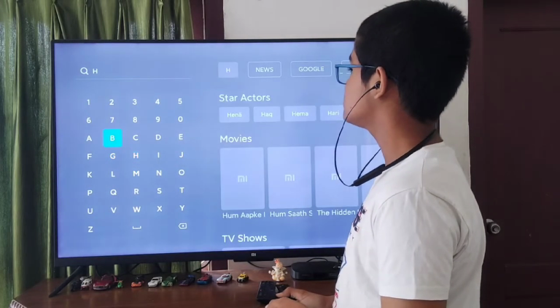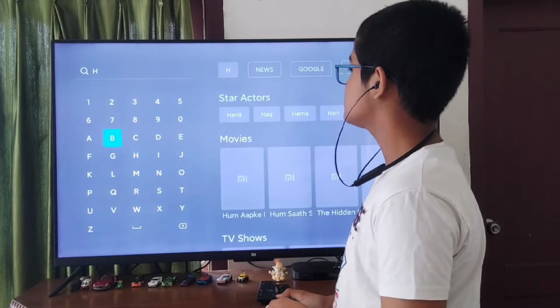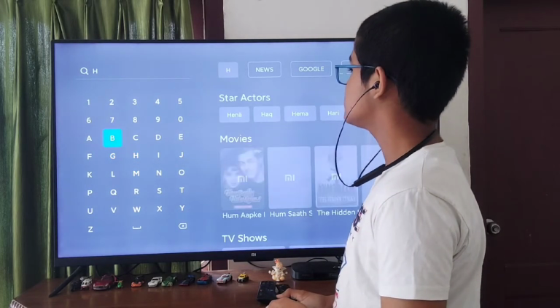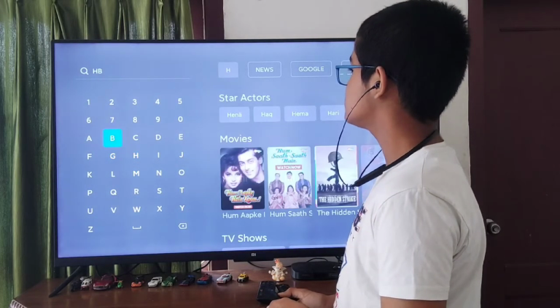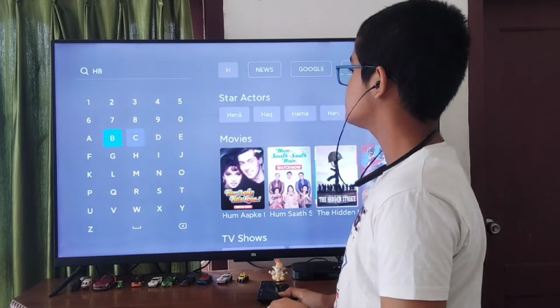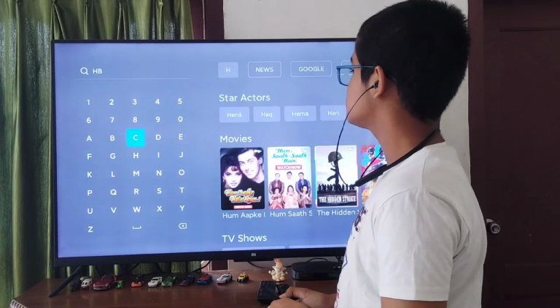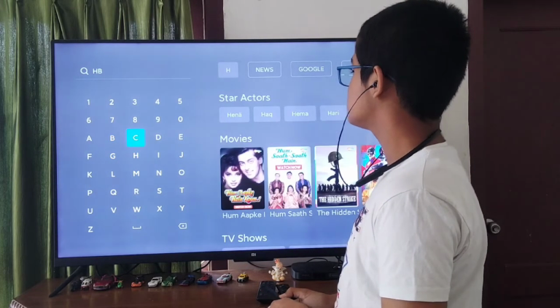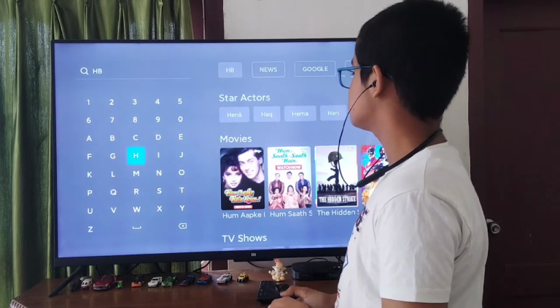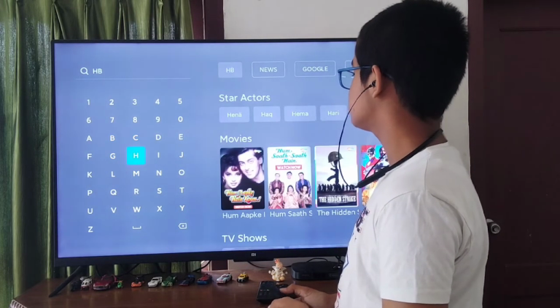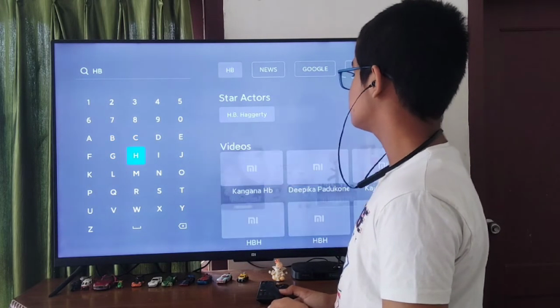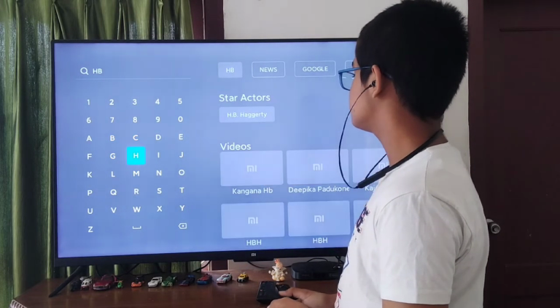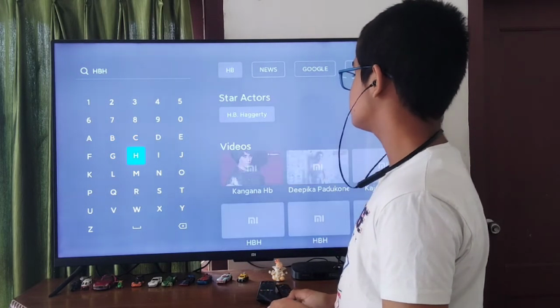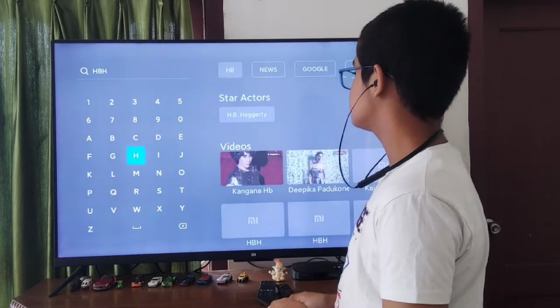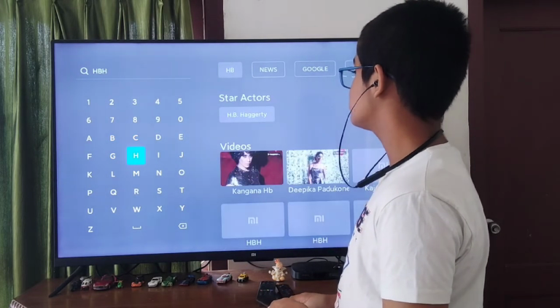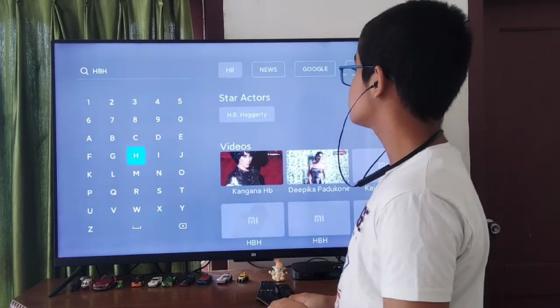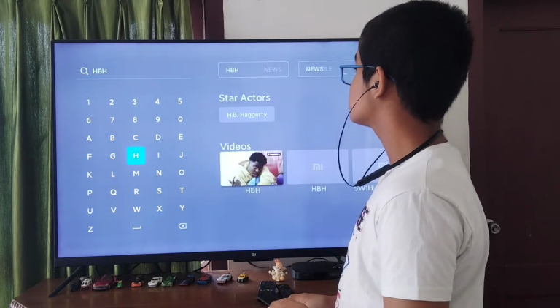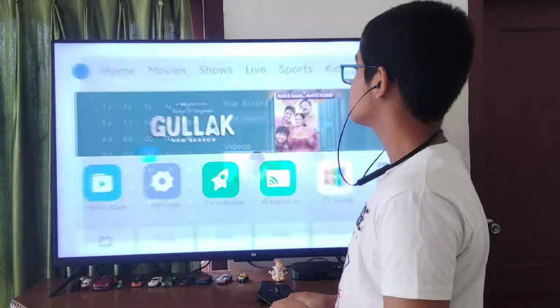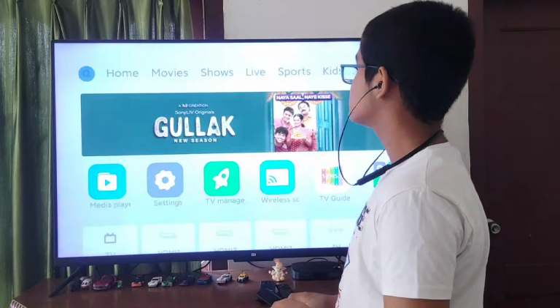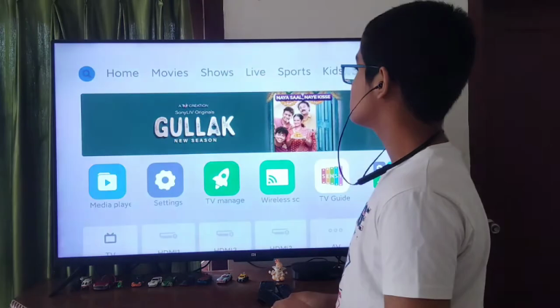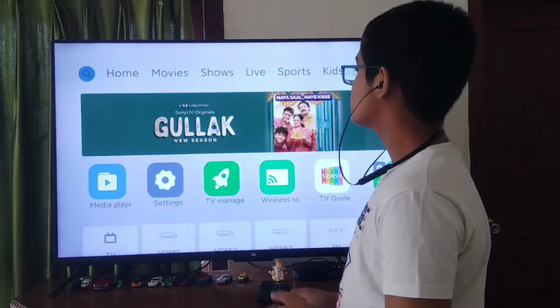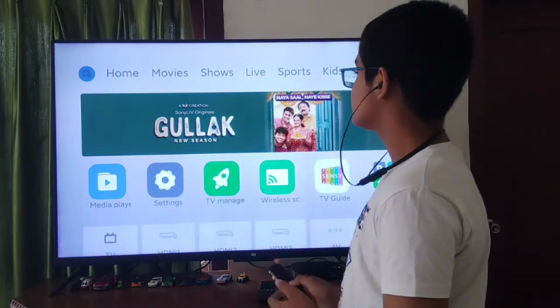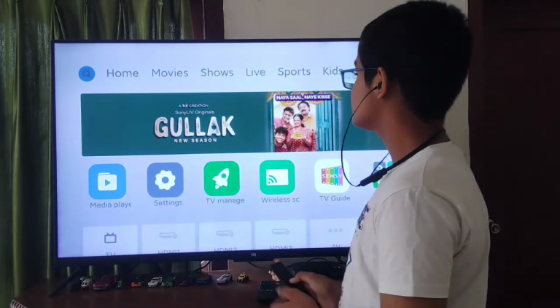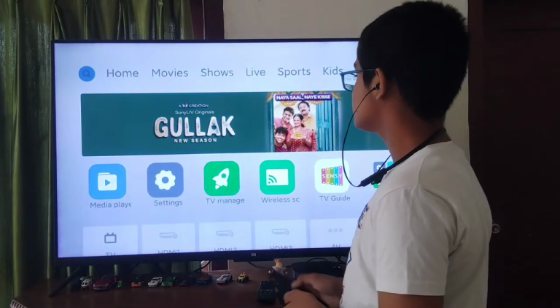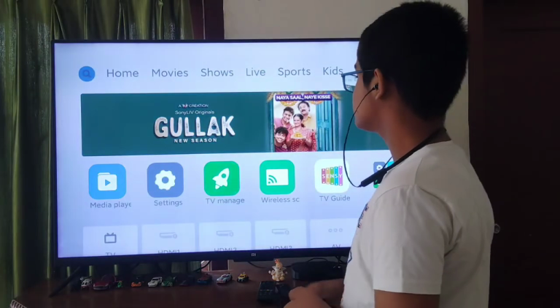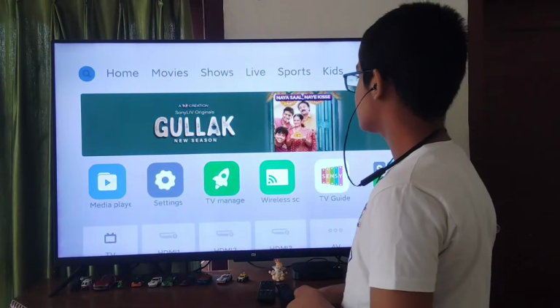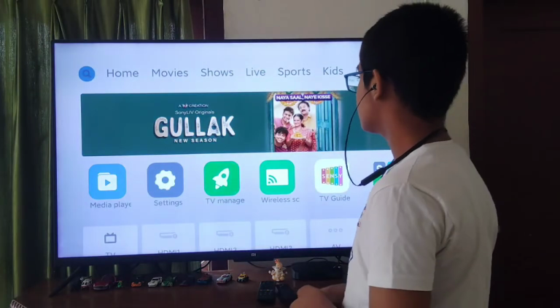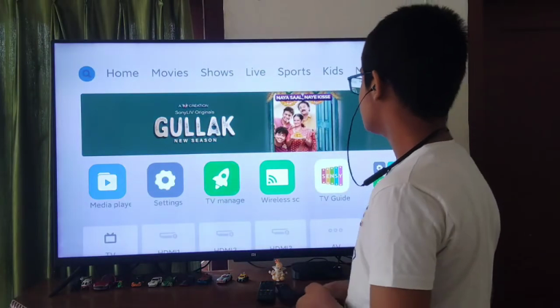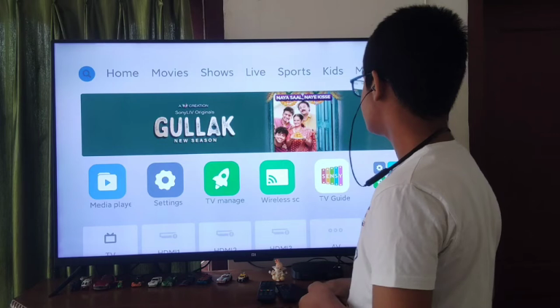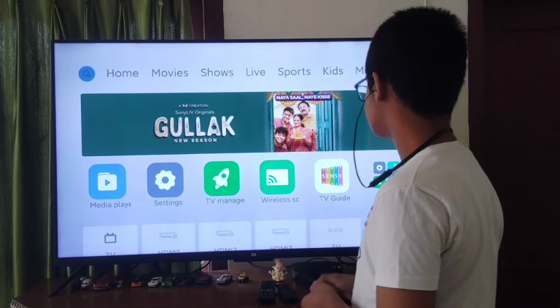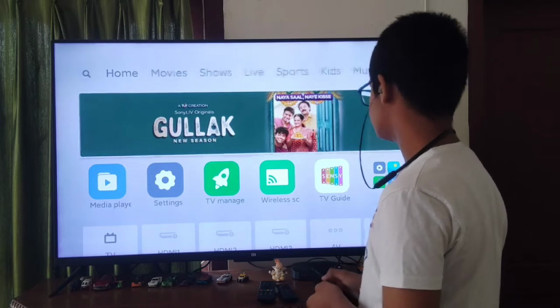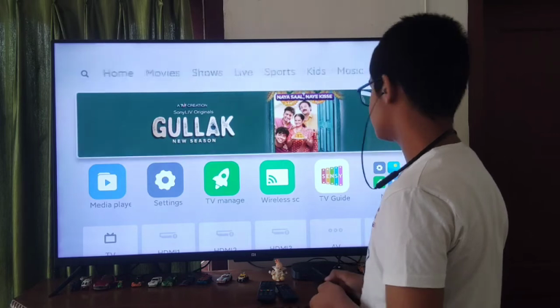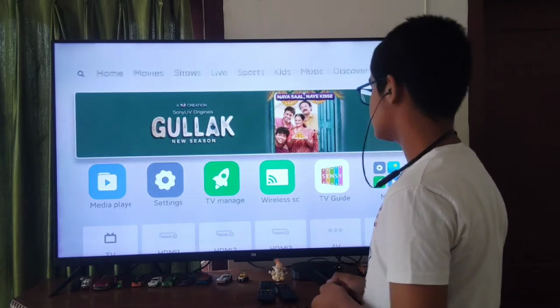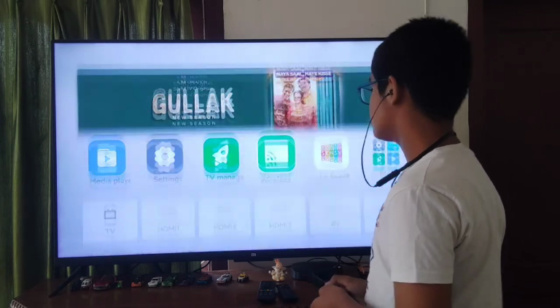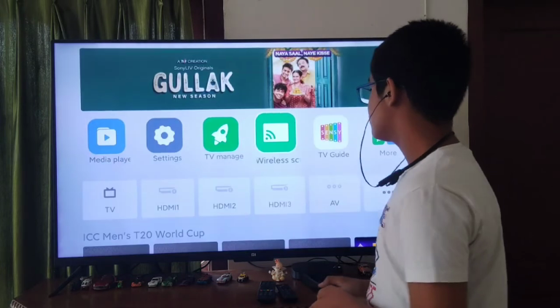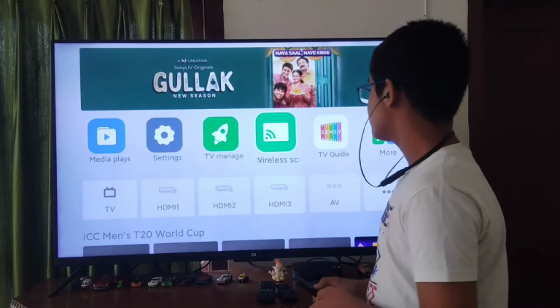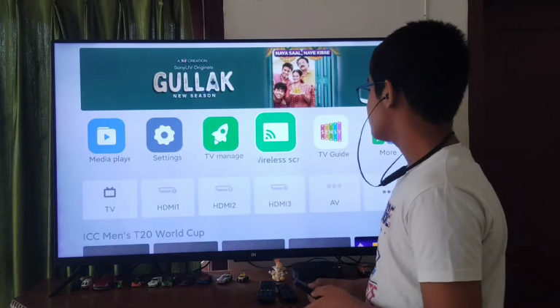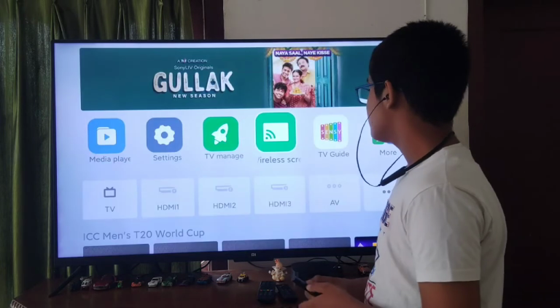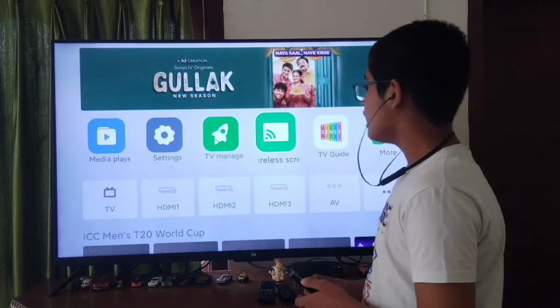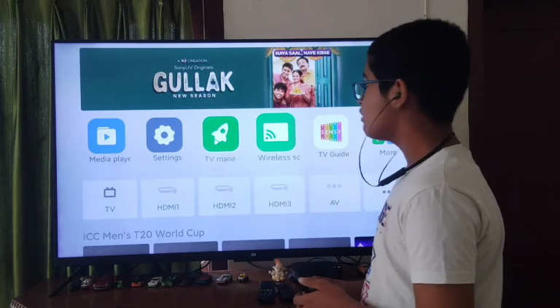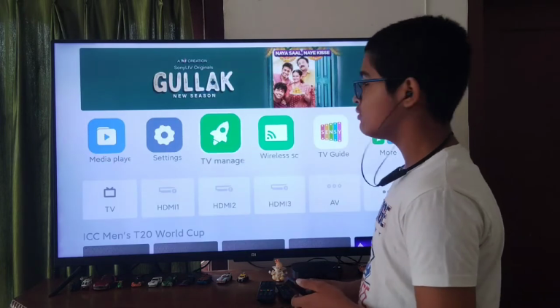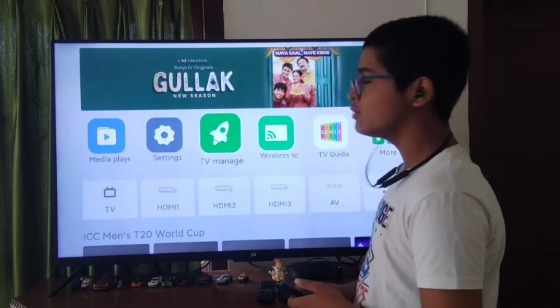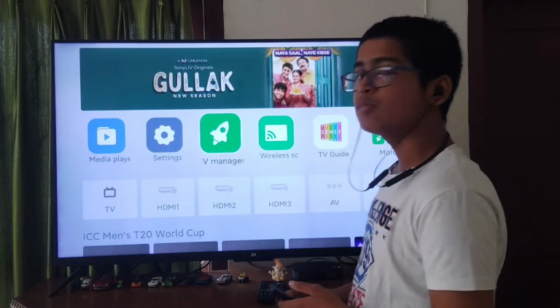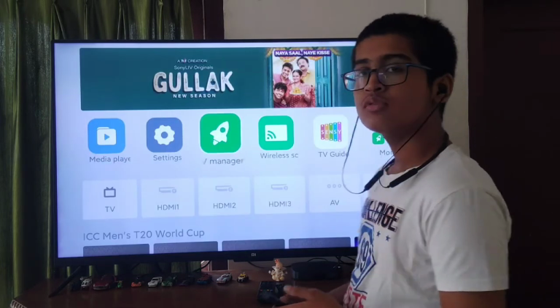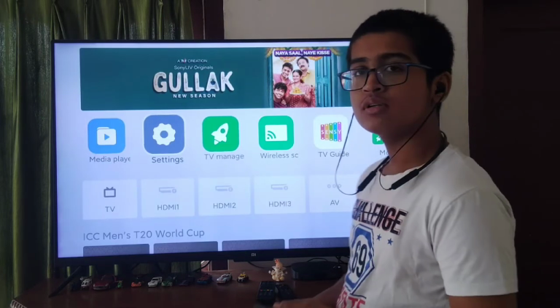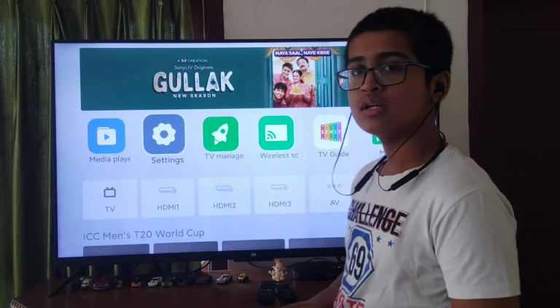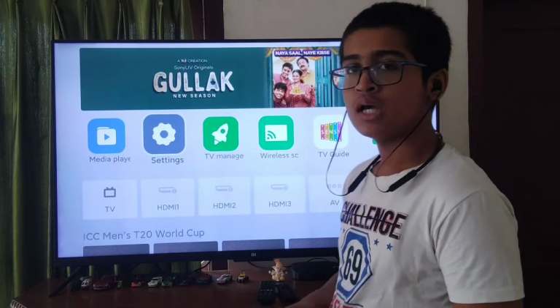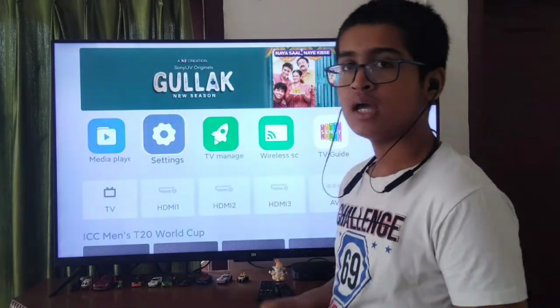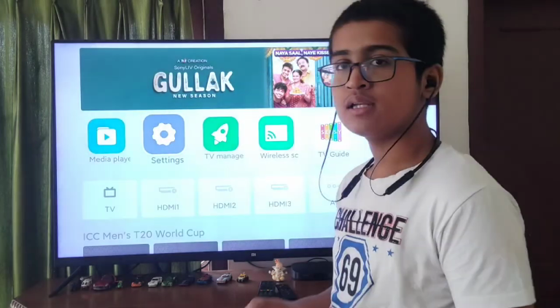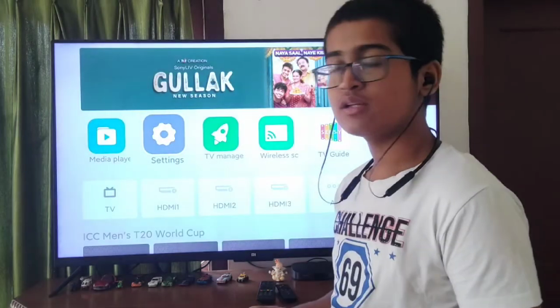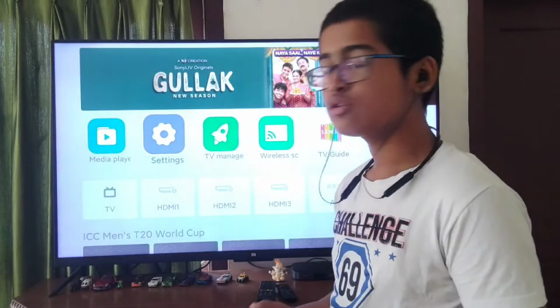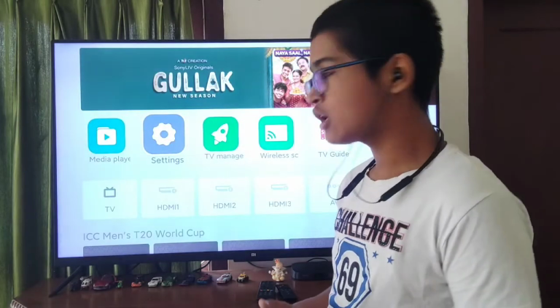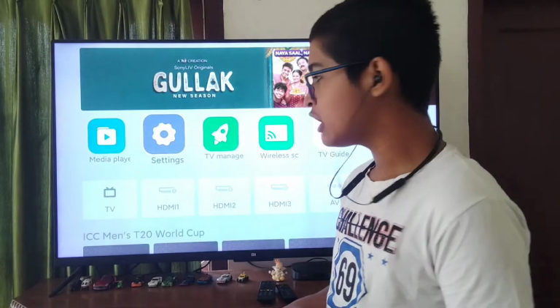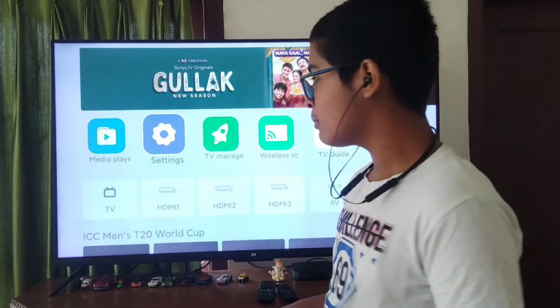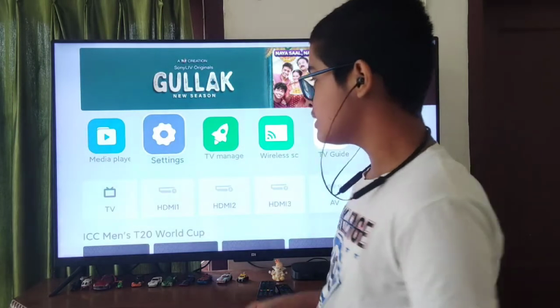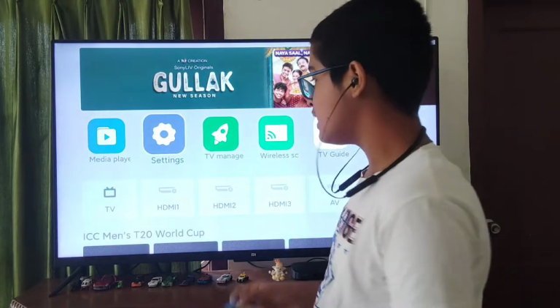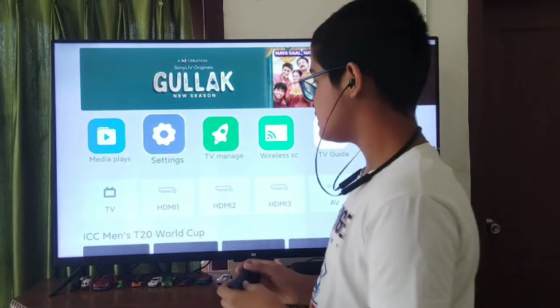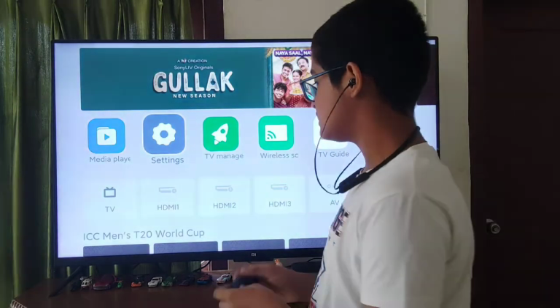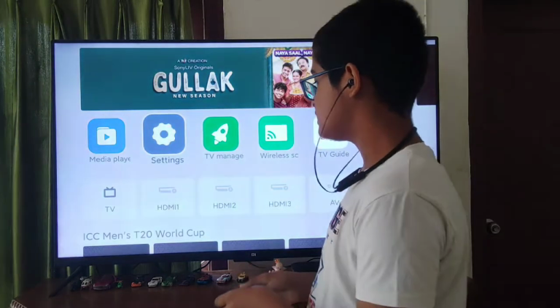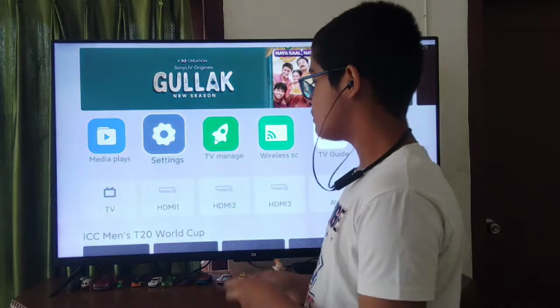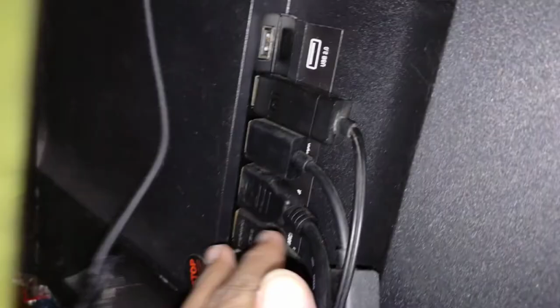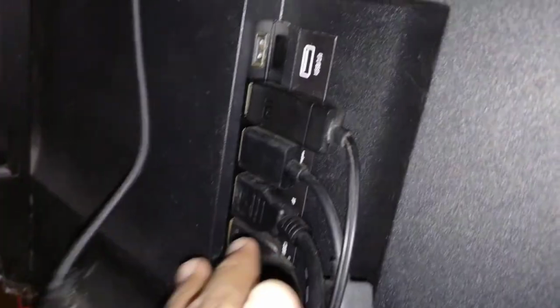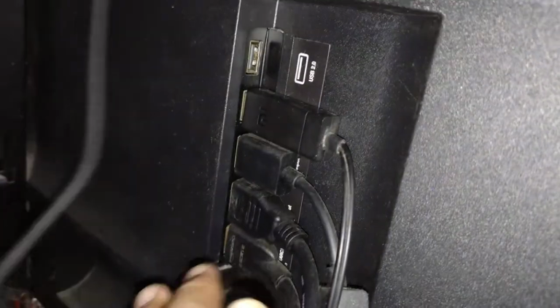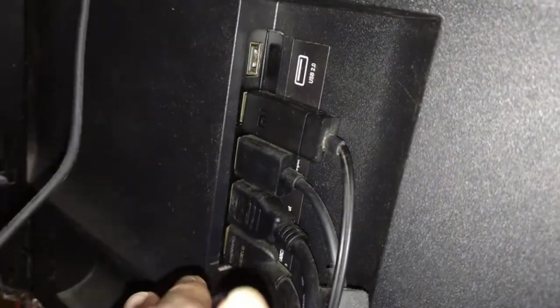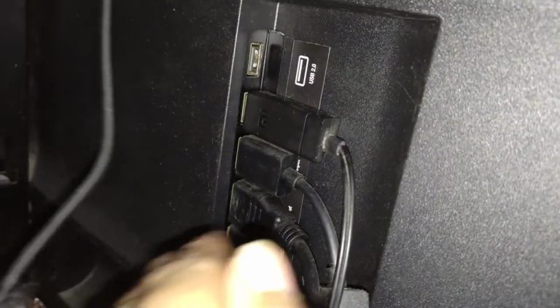Talking about HDMI connectivity — there are three HDMI ports and two USB ports, which is very convenient.